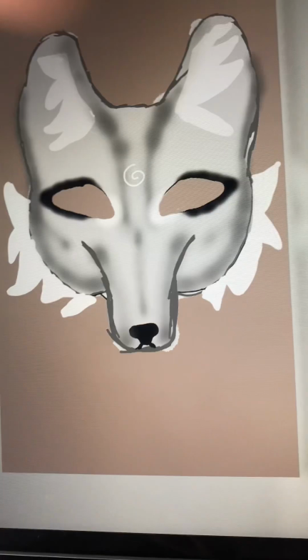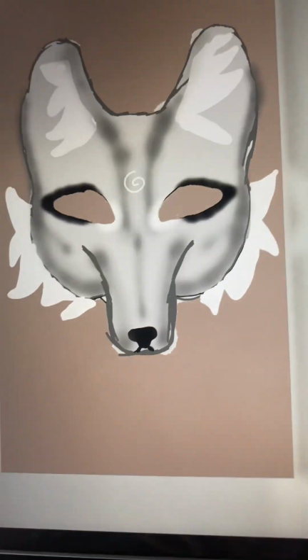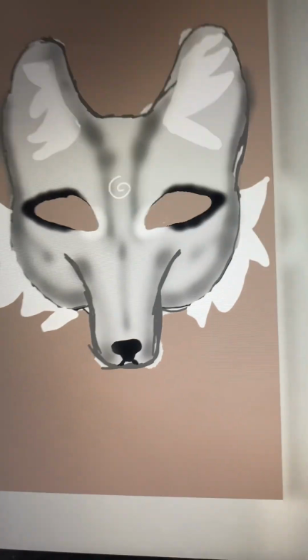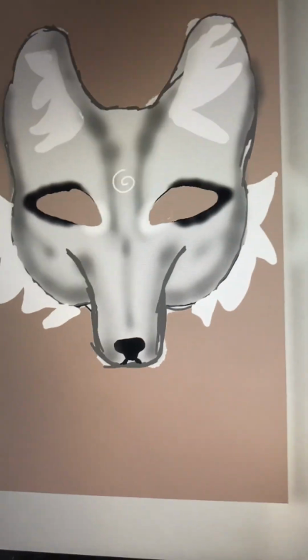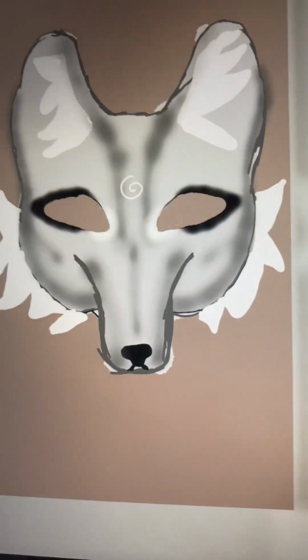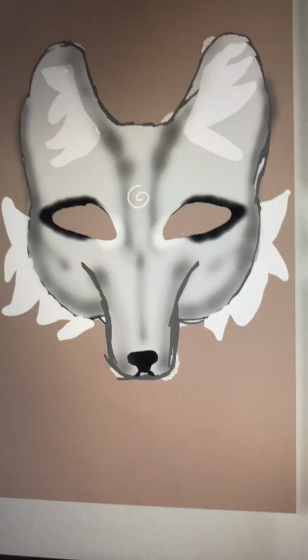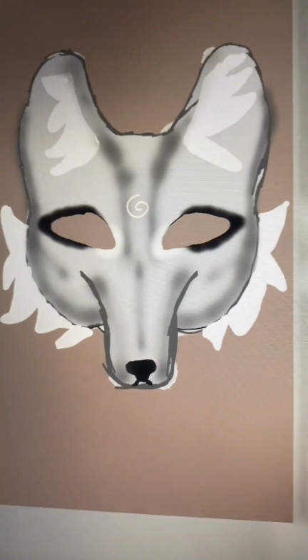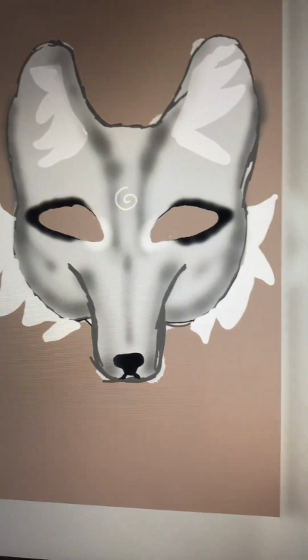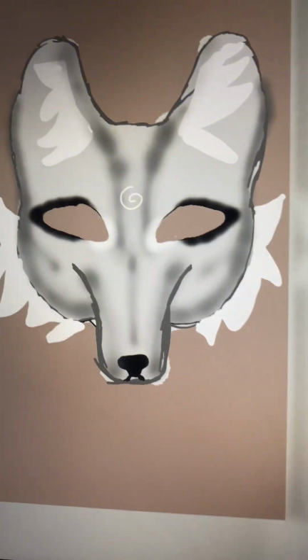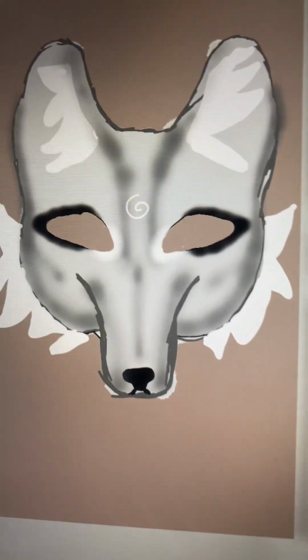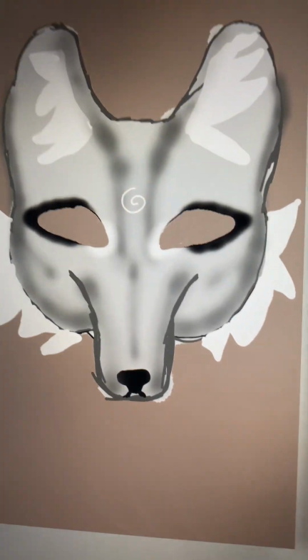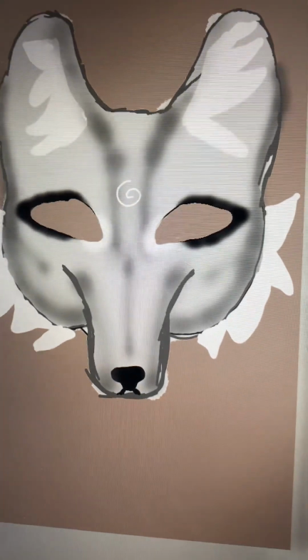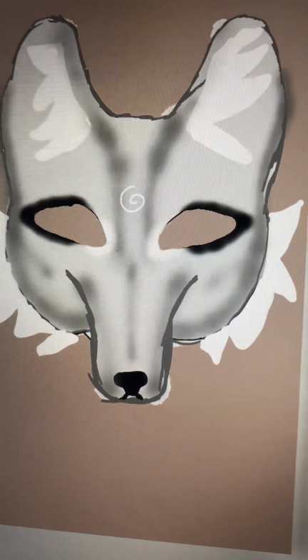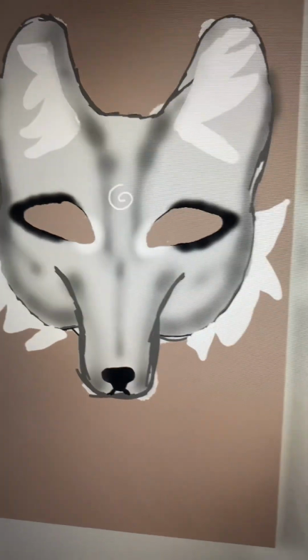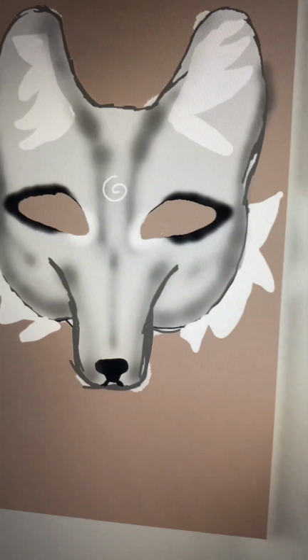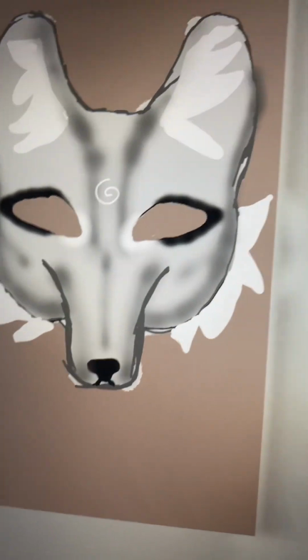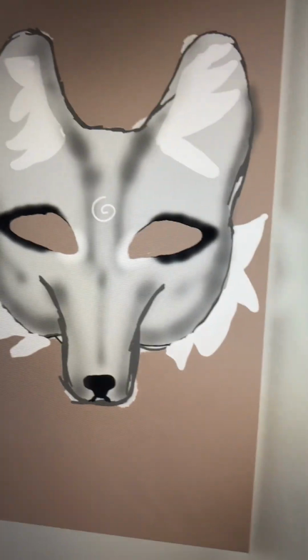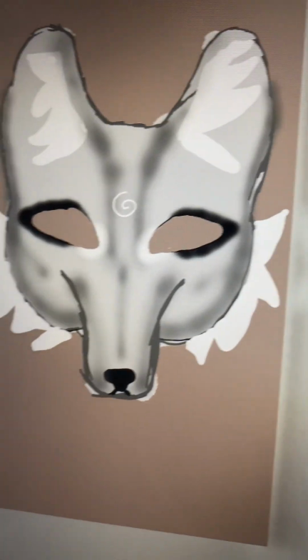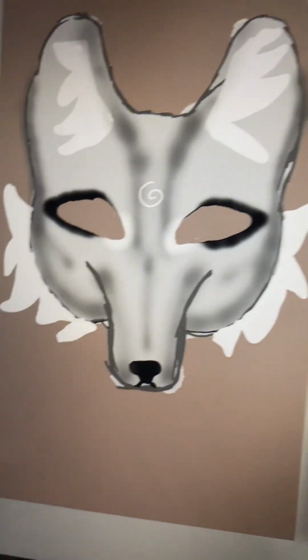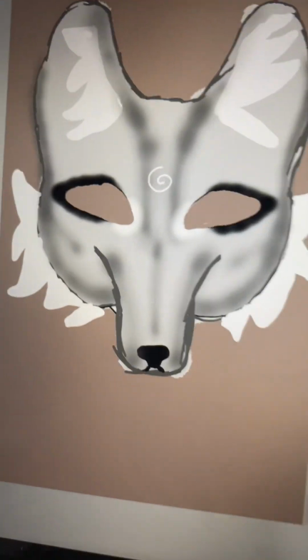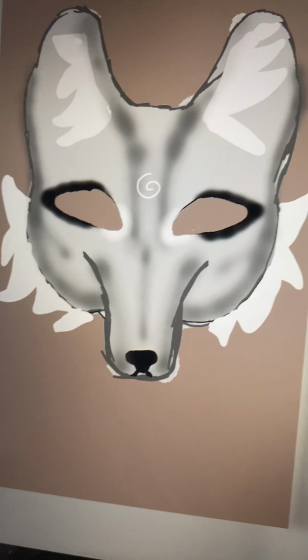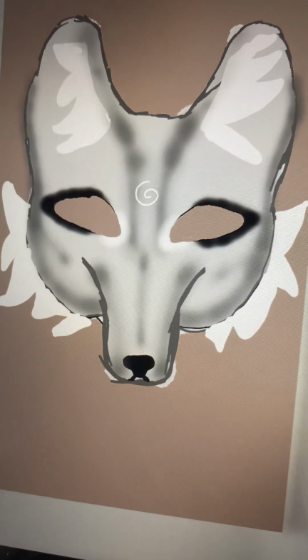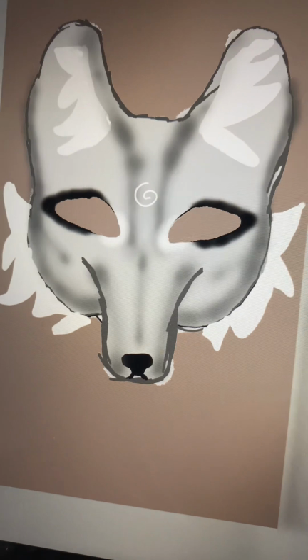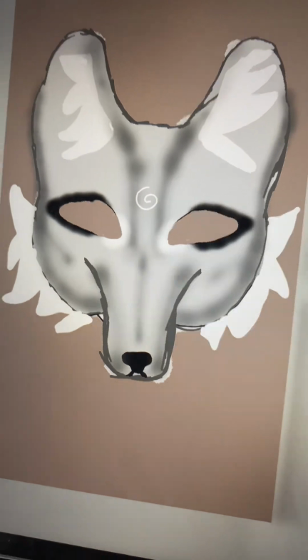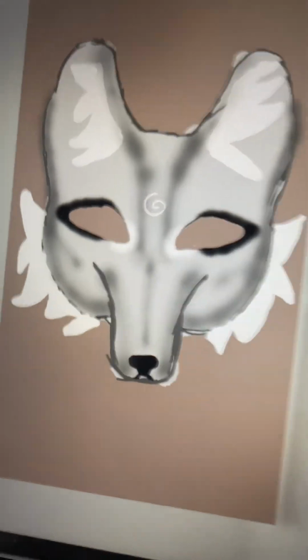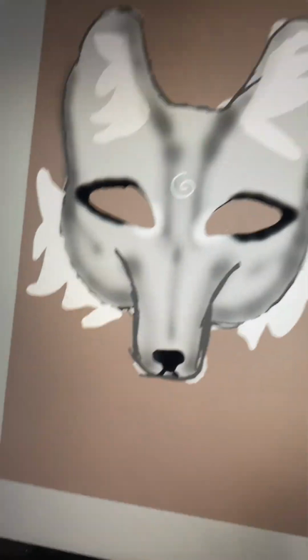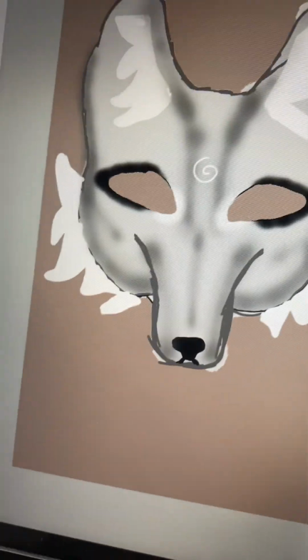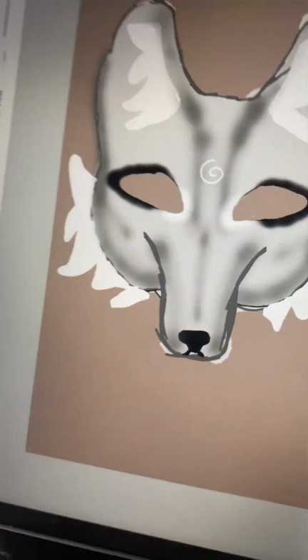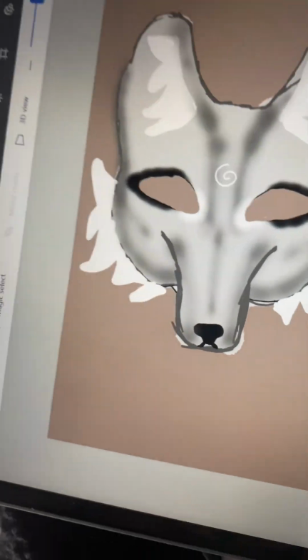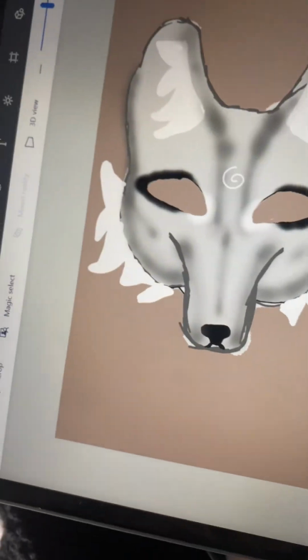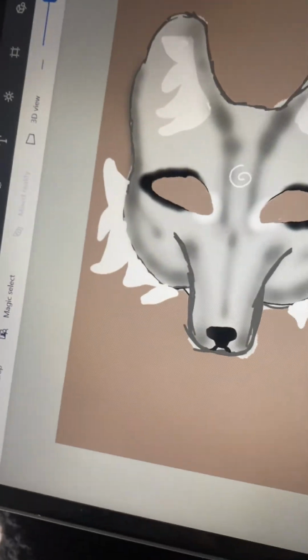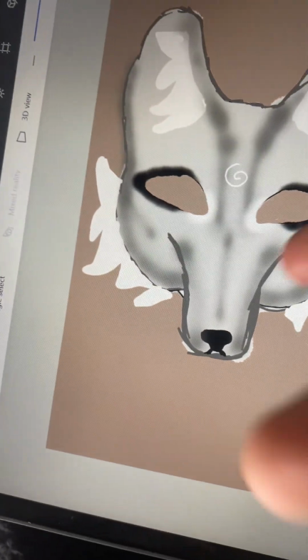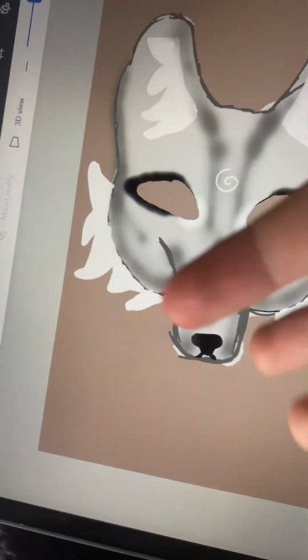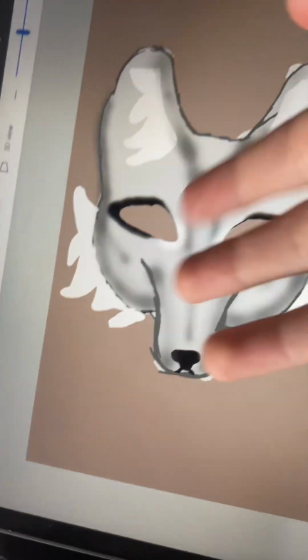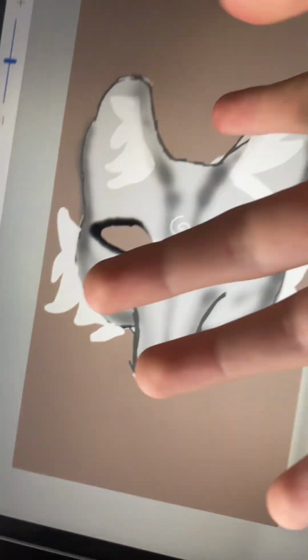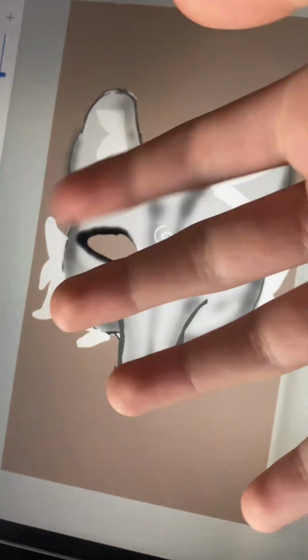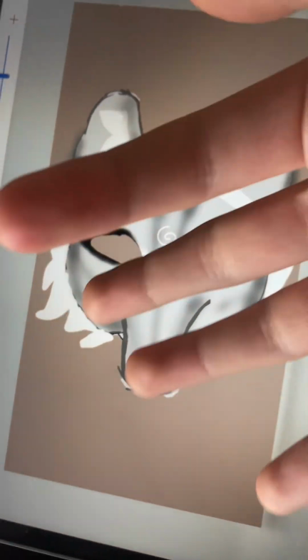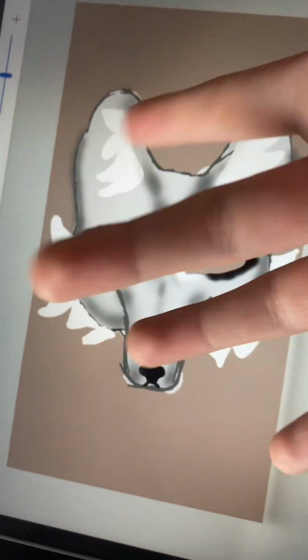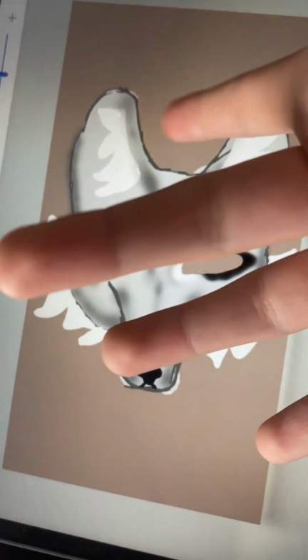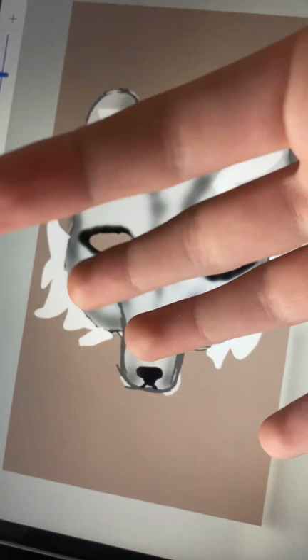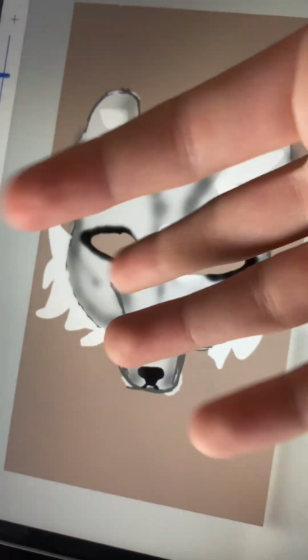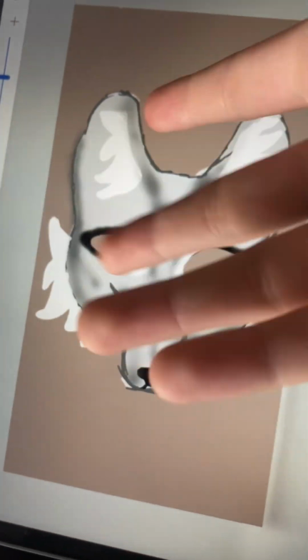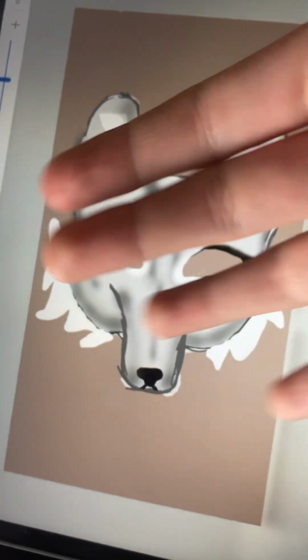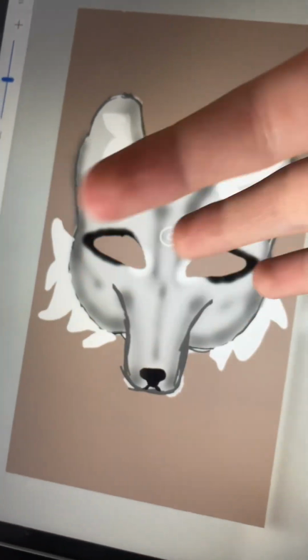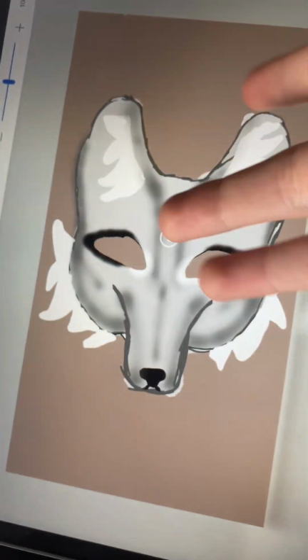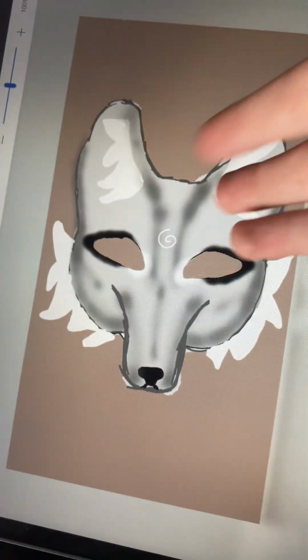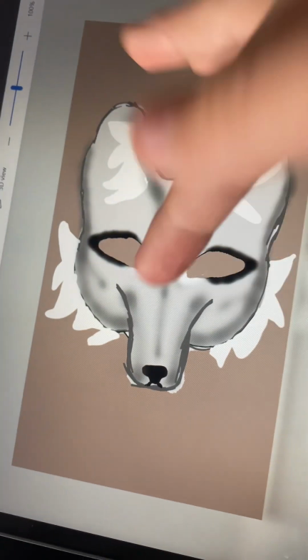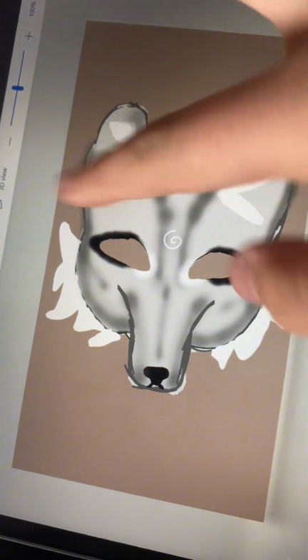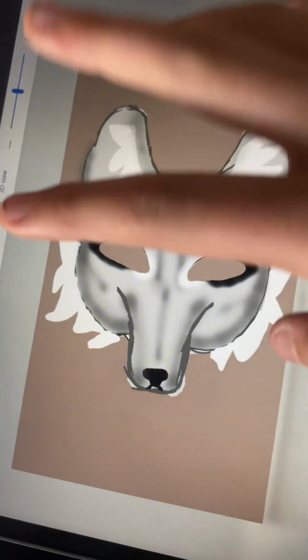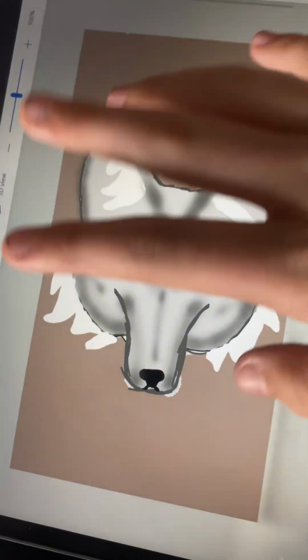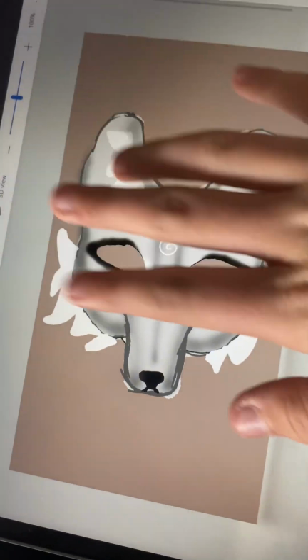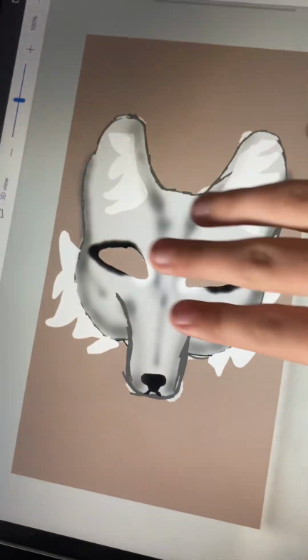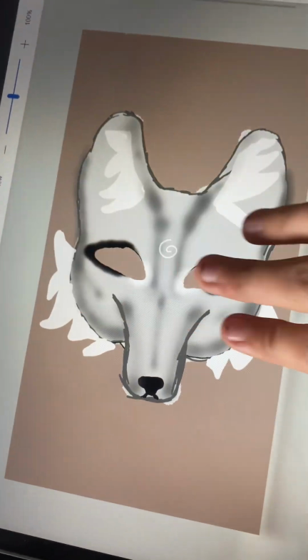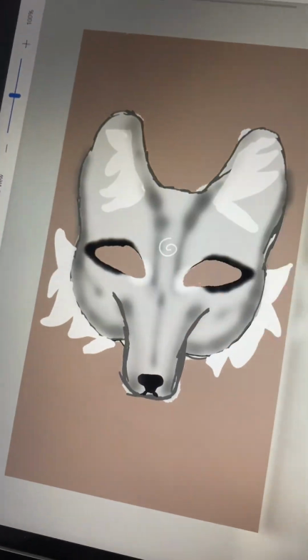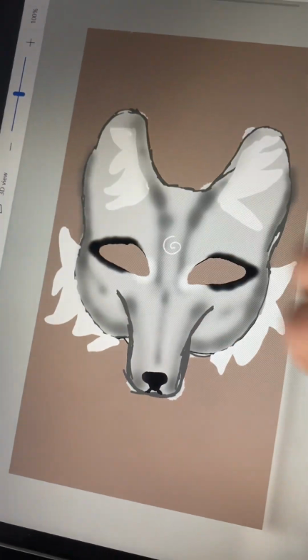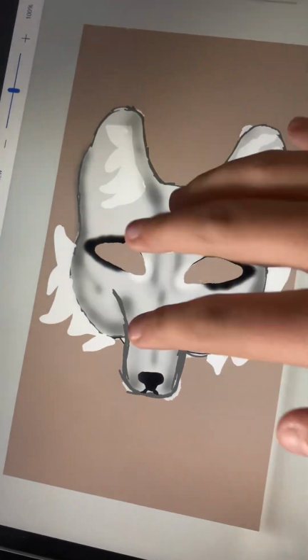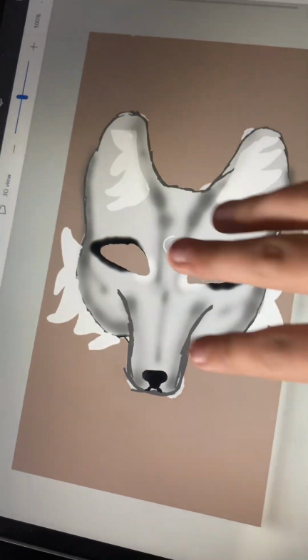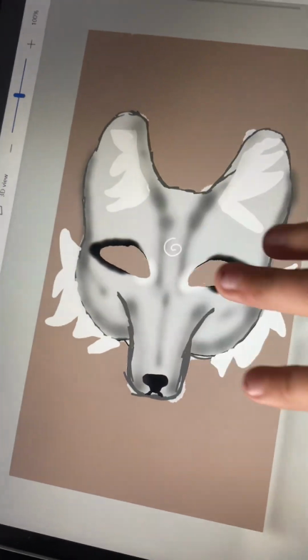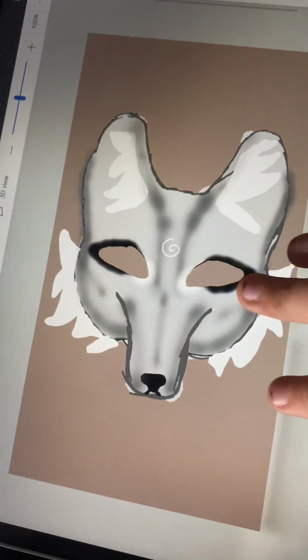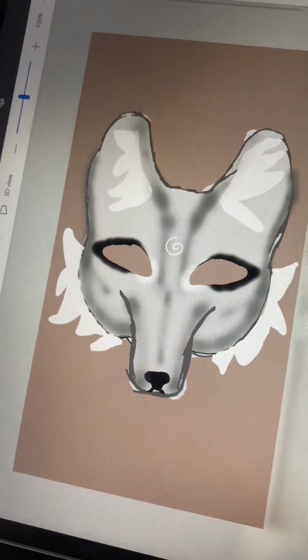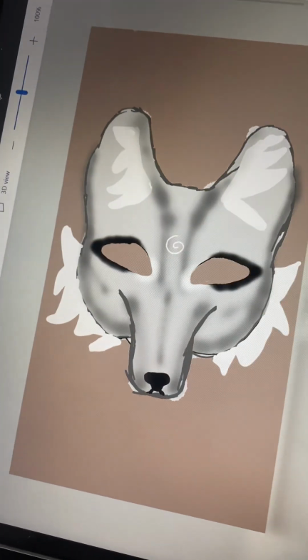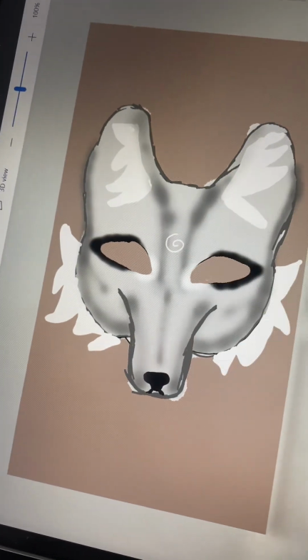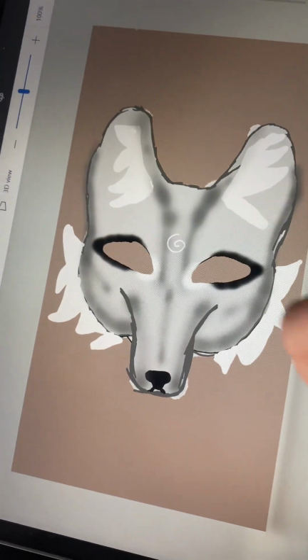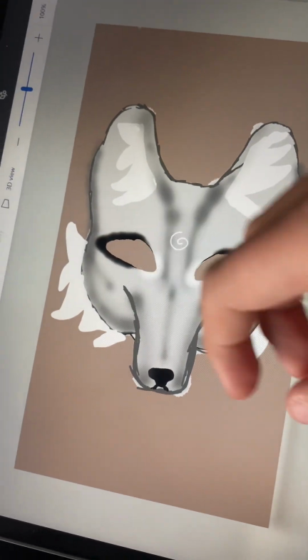I finally finished my design and I think it looks pretty good. Now all I have to do is add it onto my cardboard.